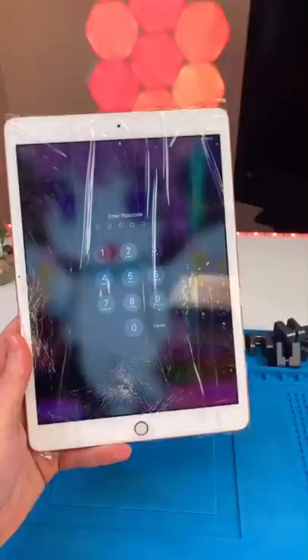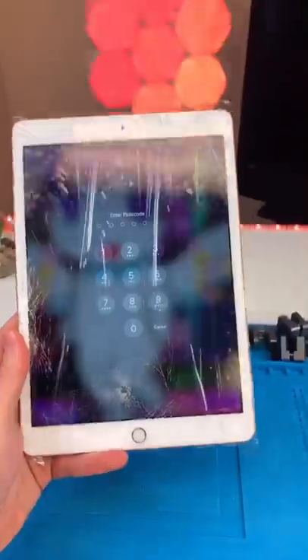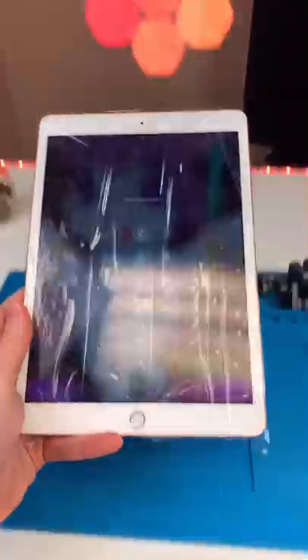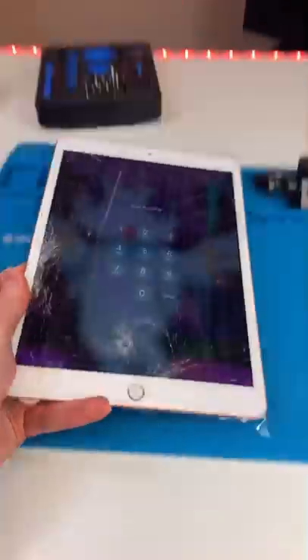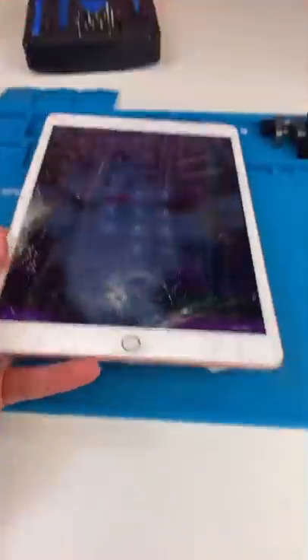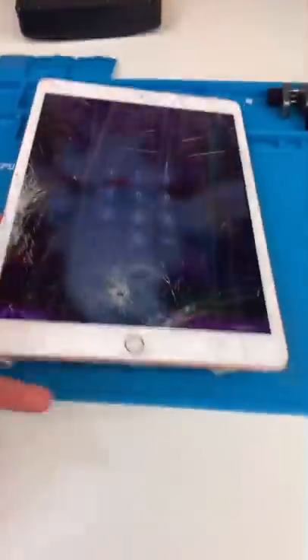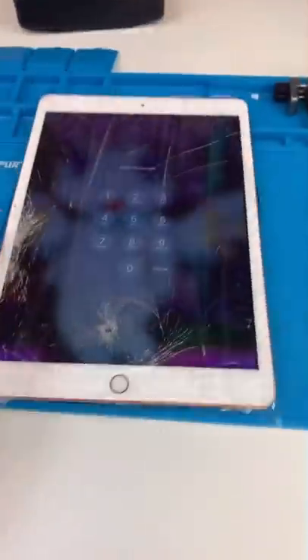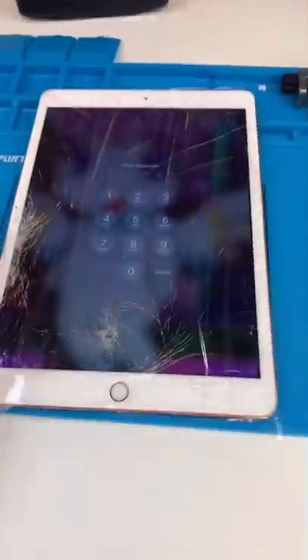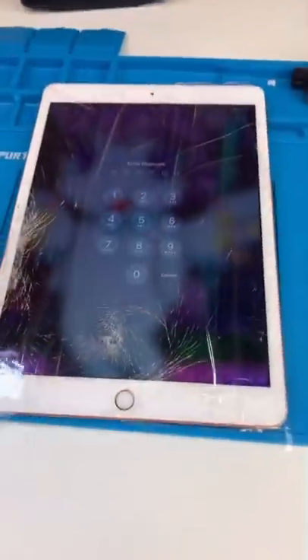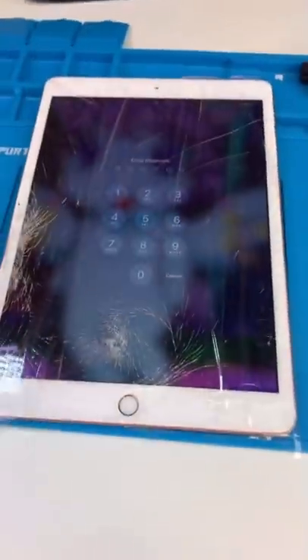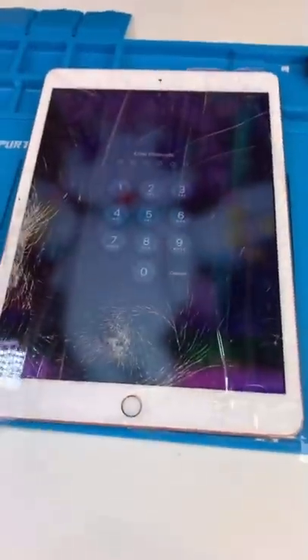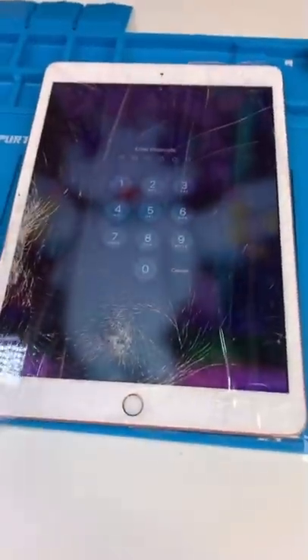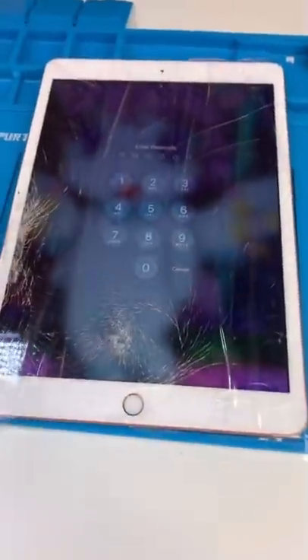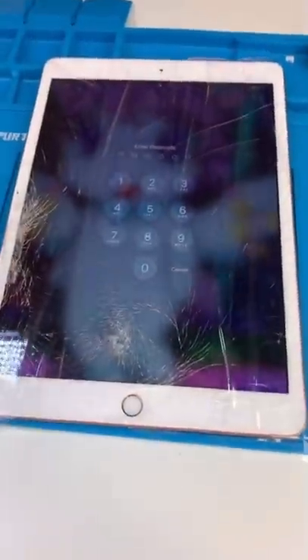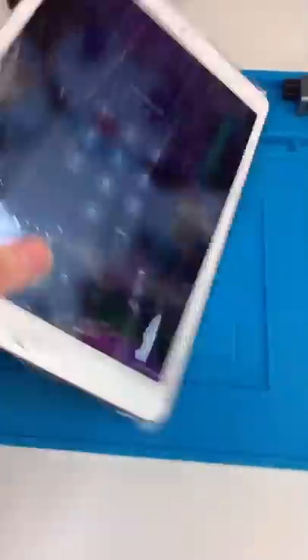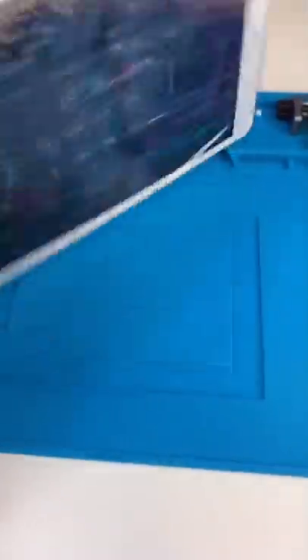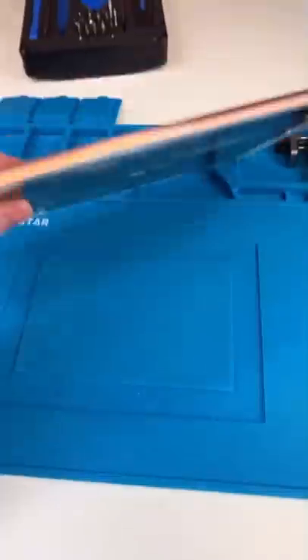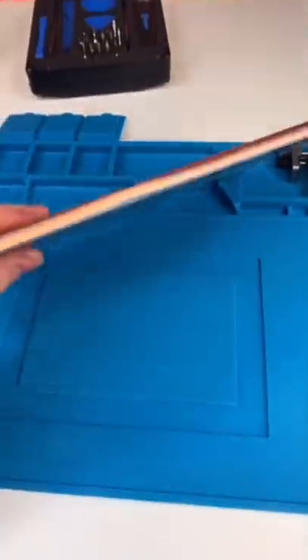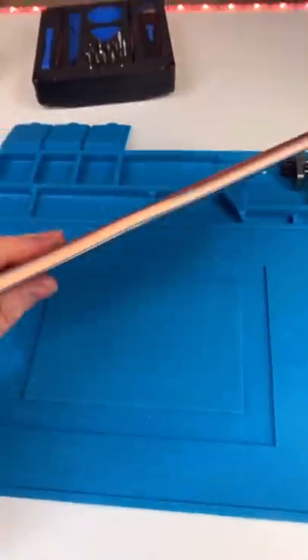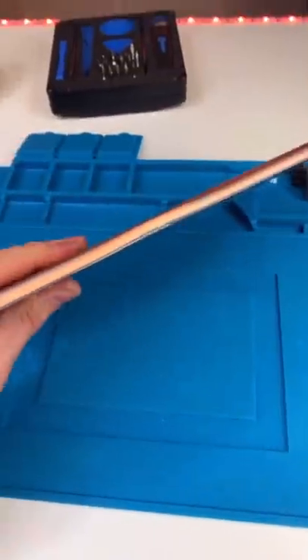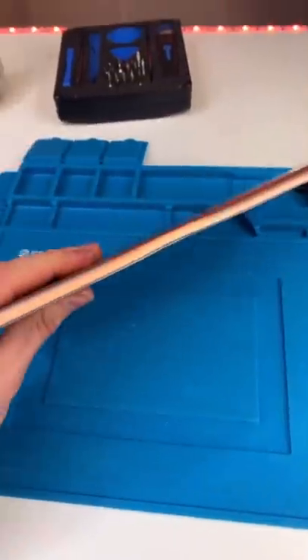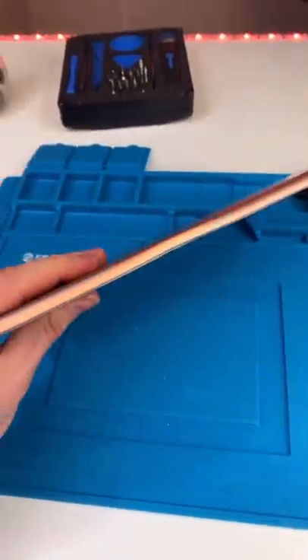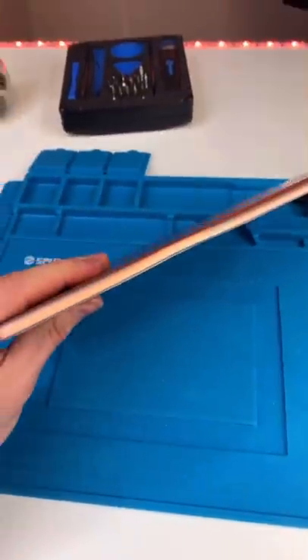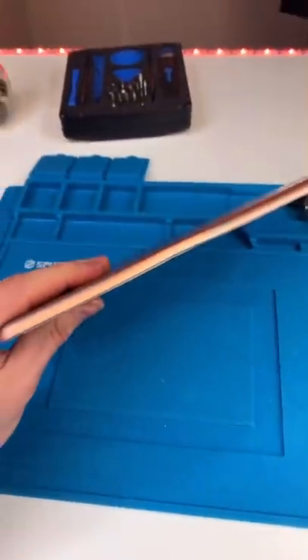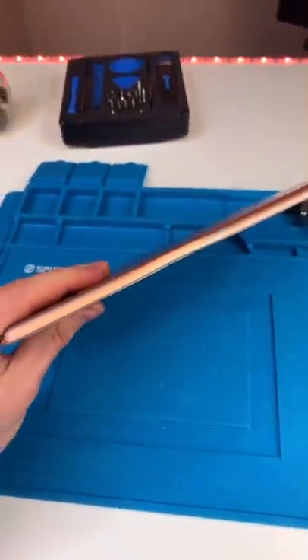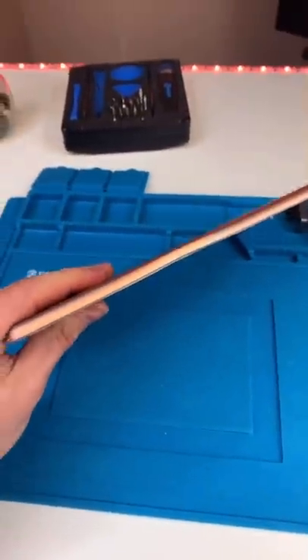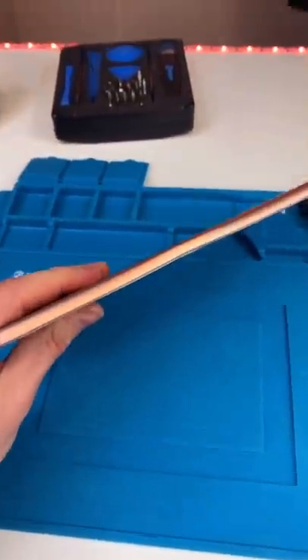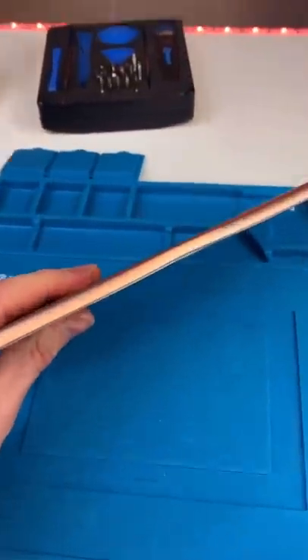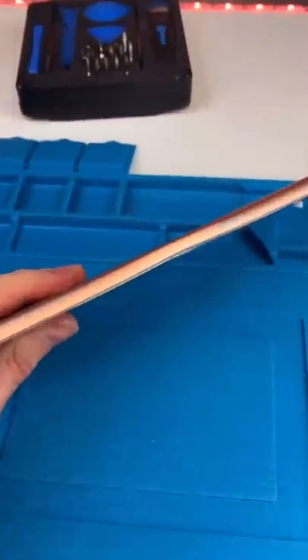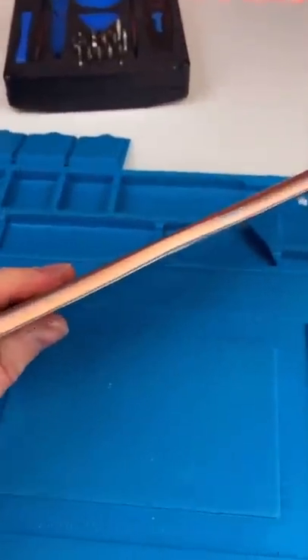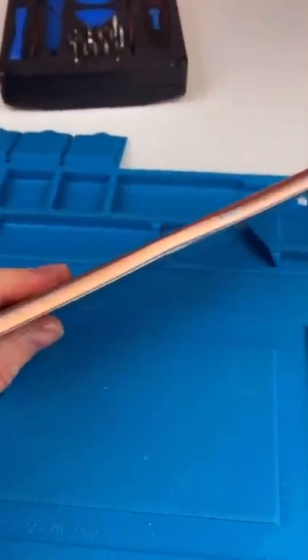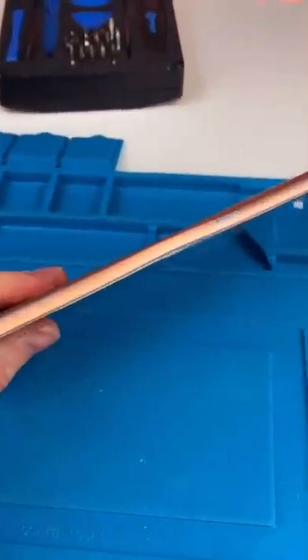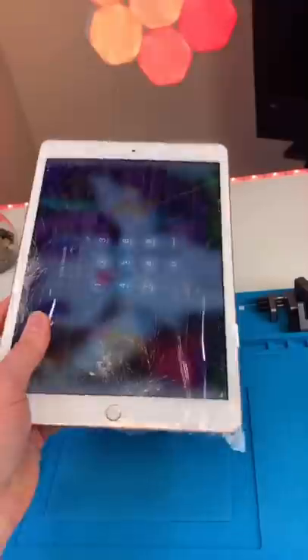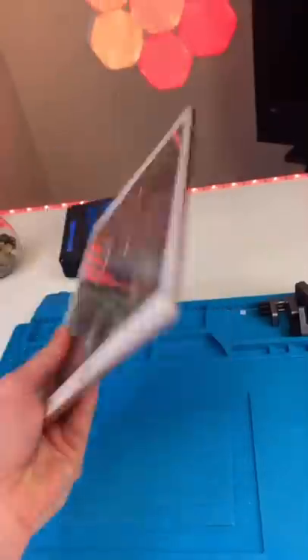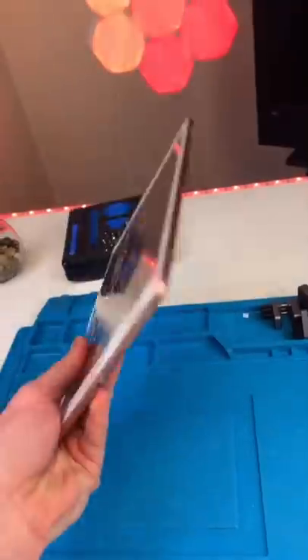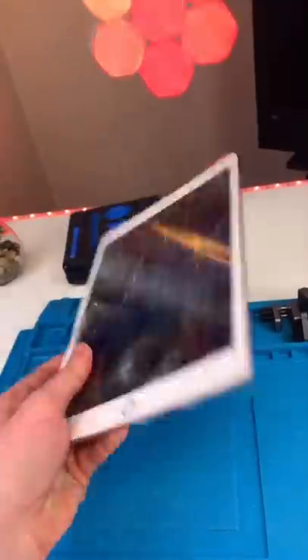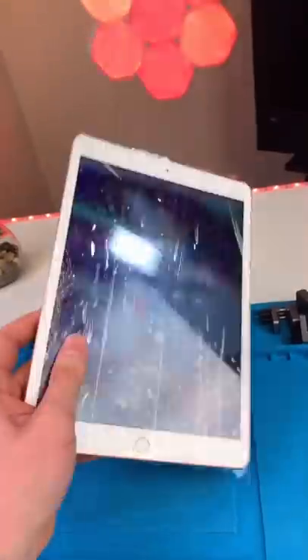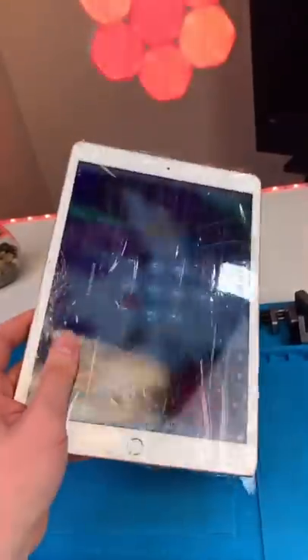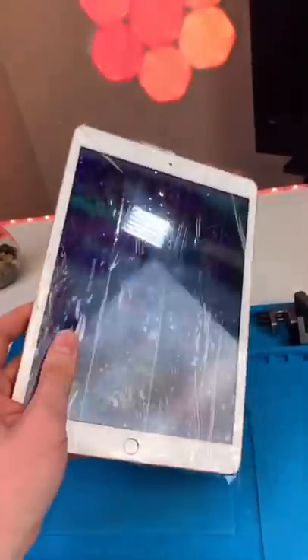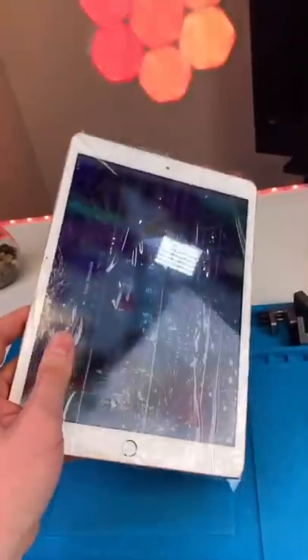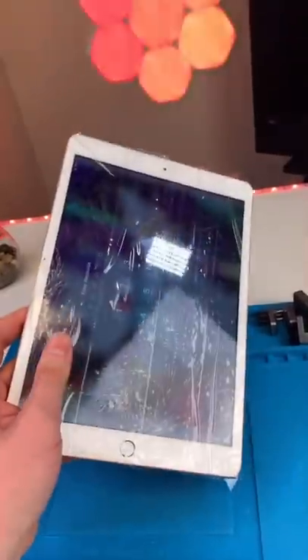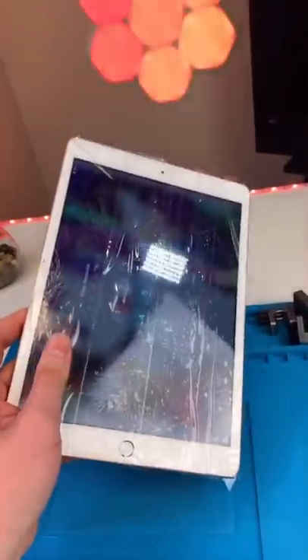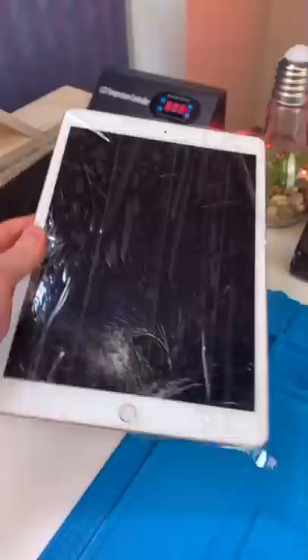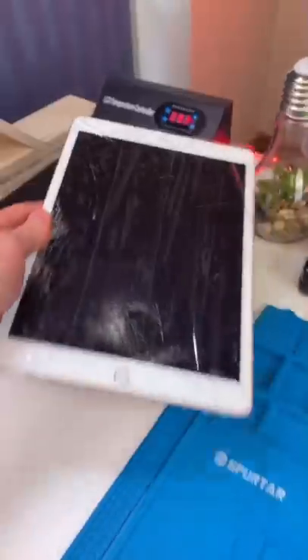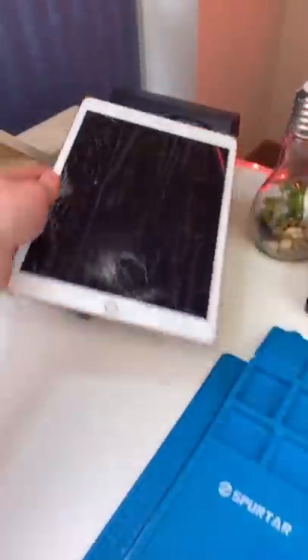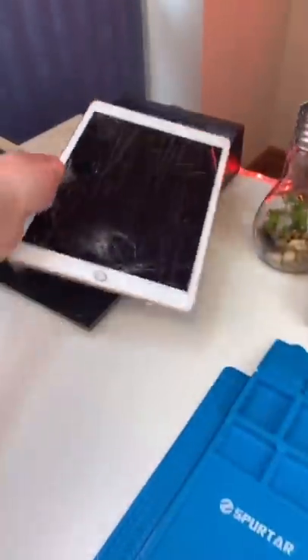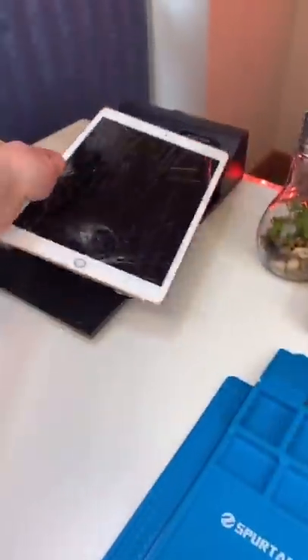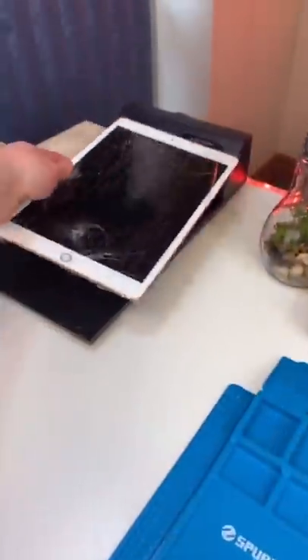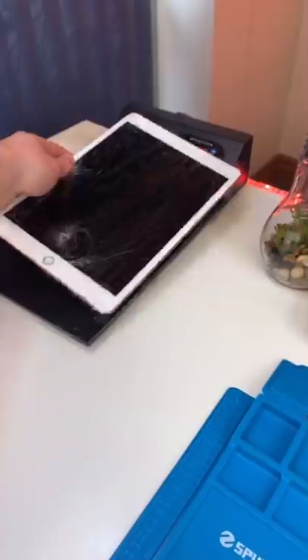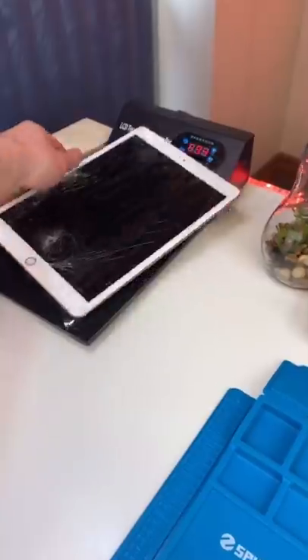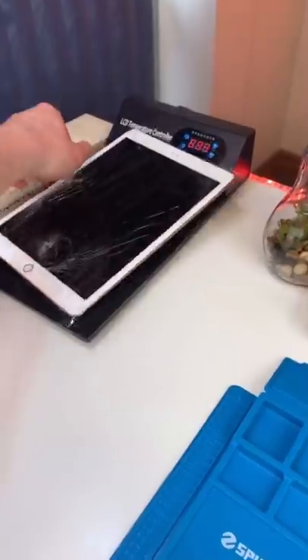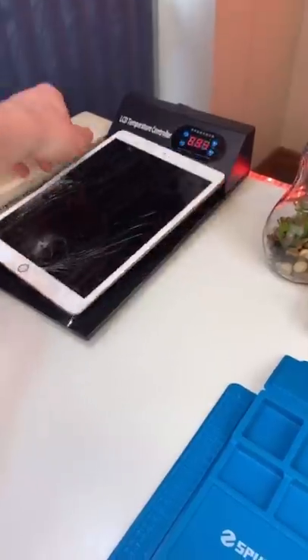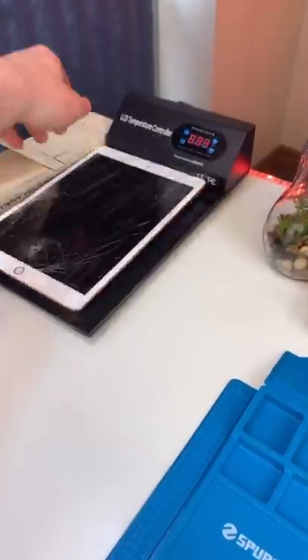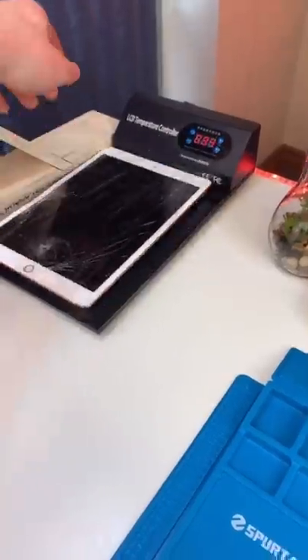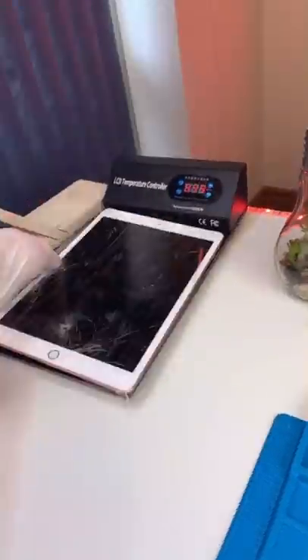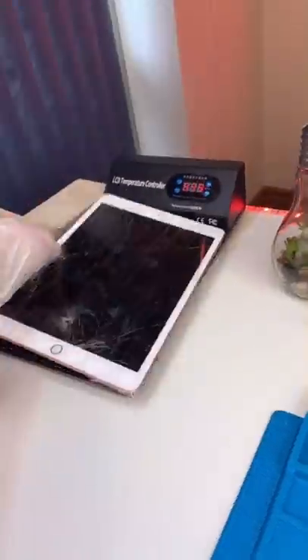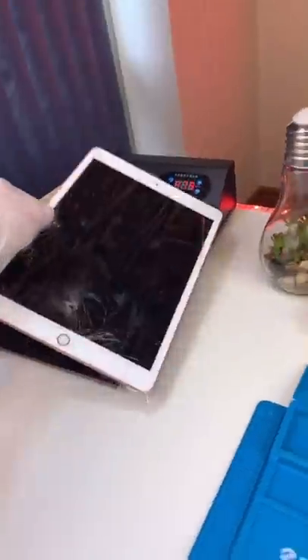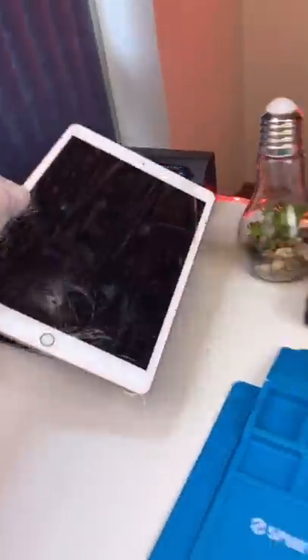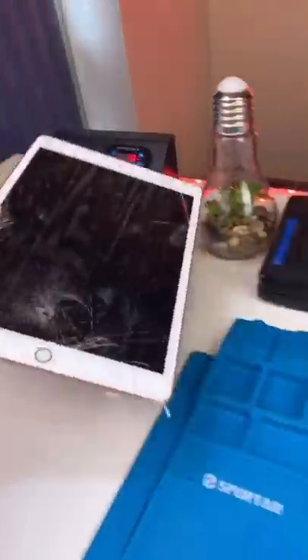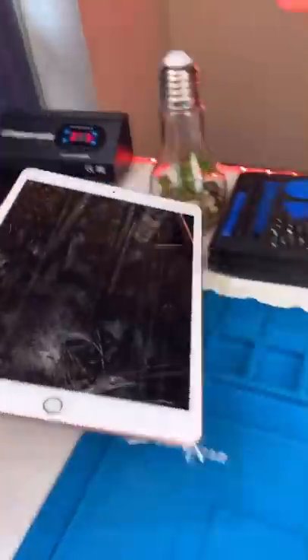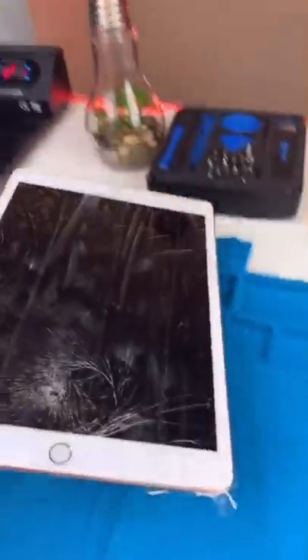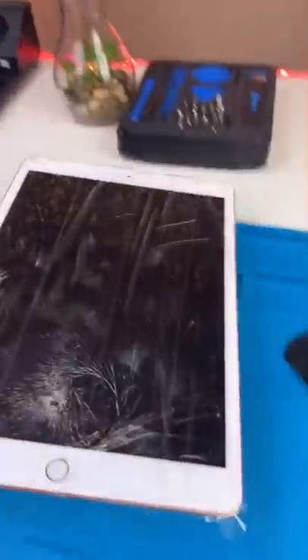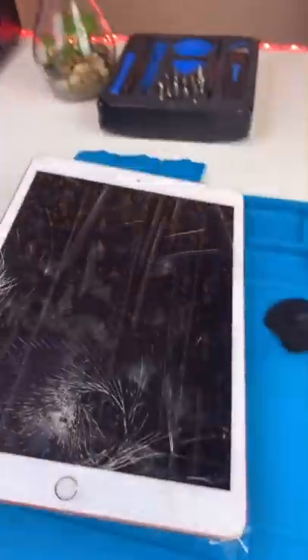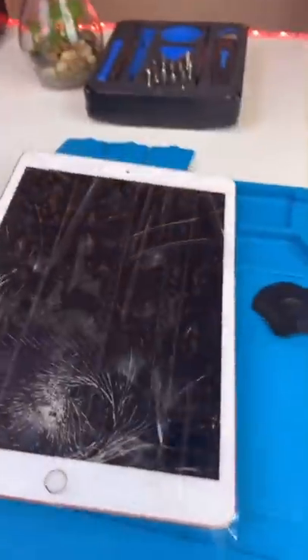We have an iPad 7 and it's dented. Let's fix it up. We're going to cook the iPad — and the iPad's done cooking.